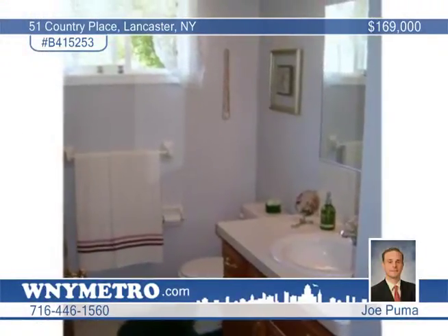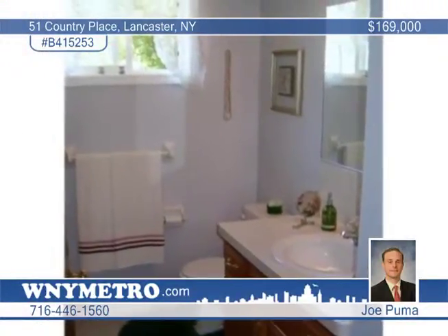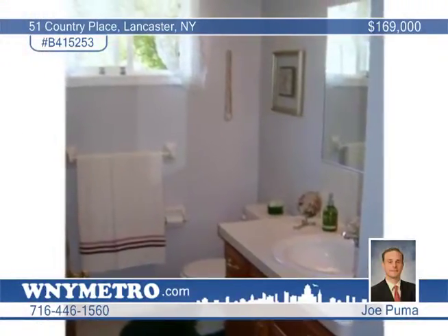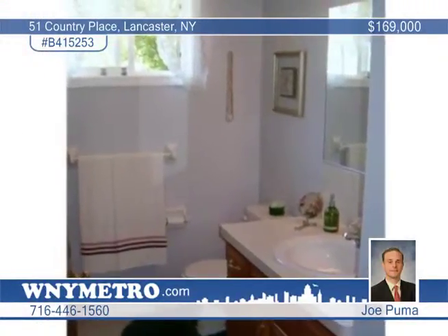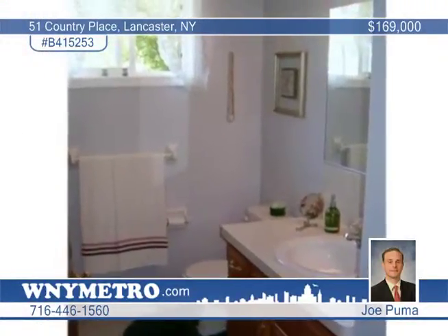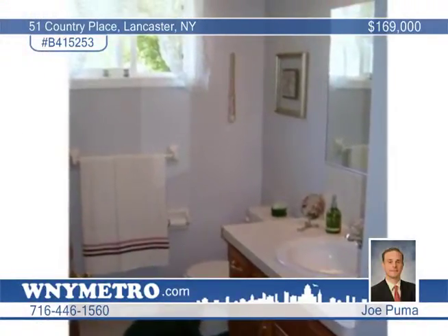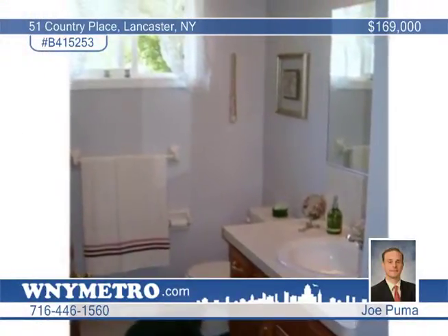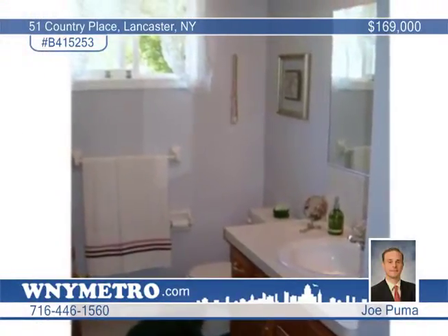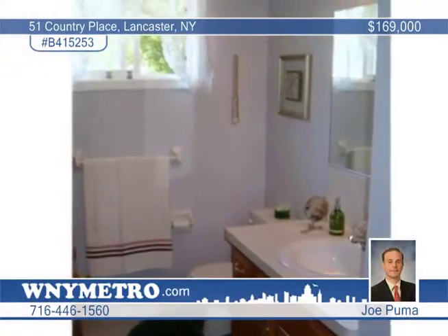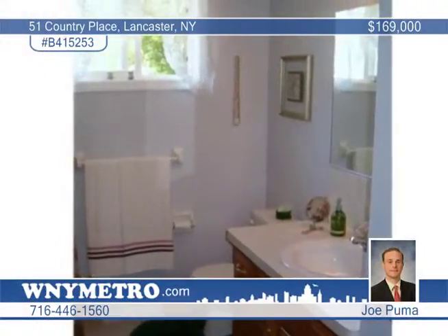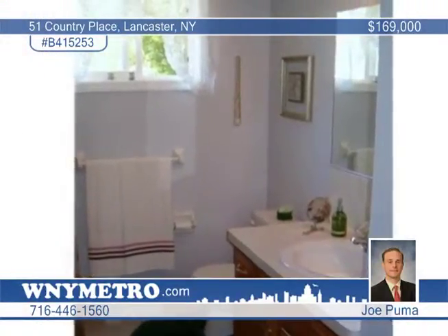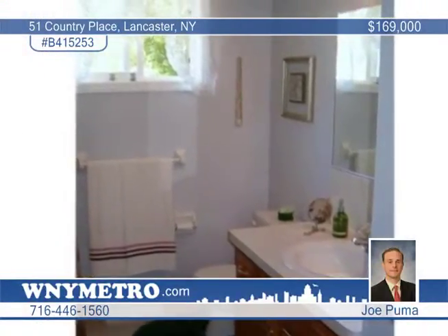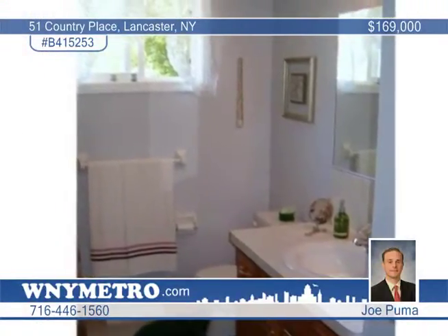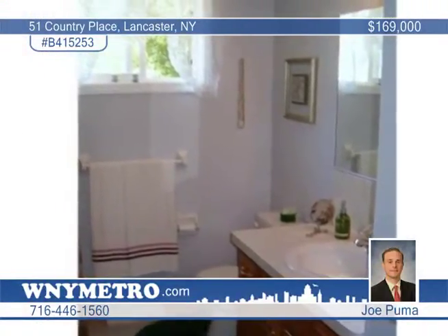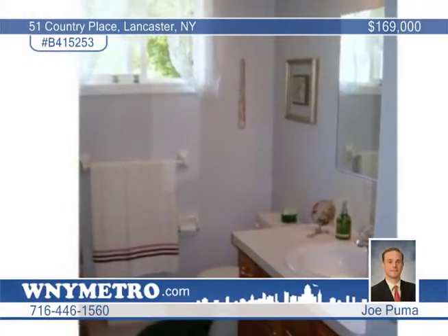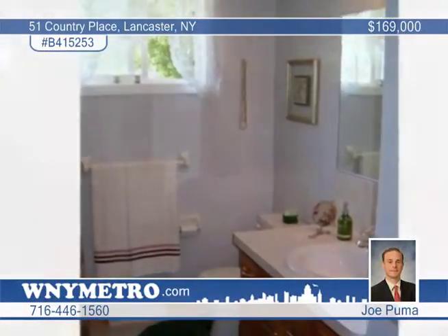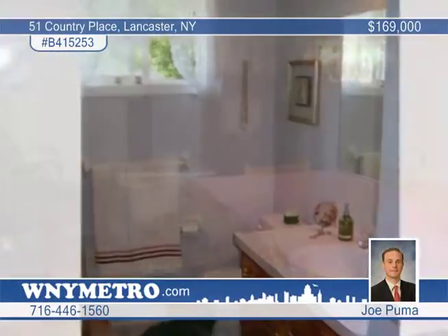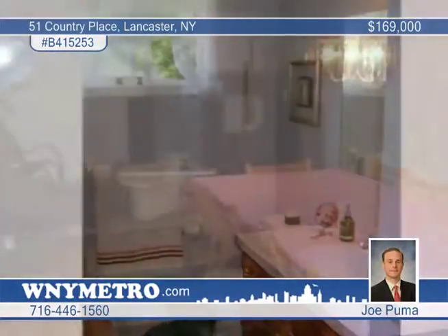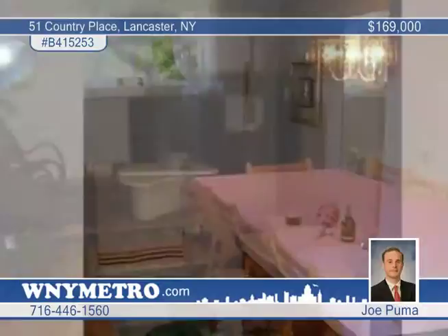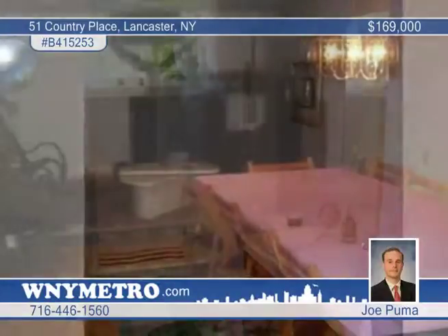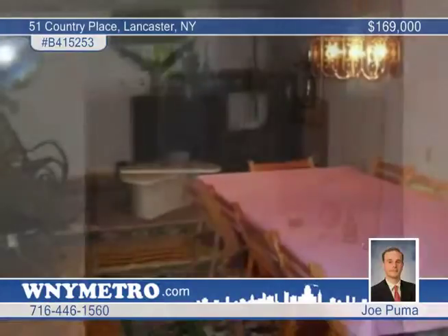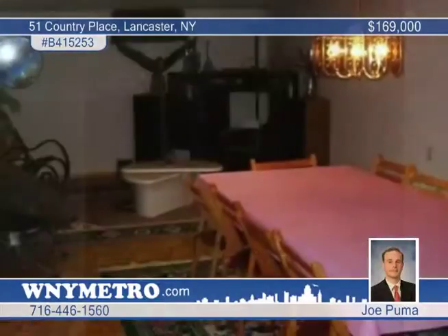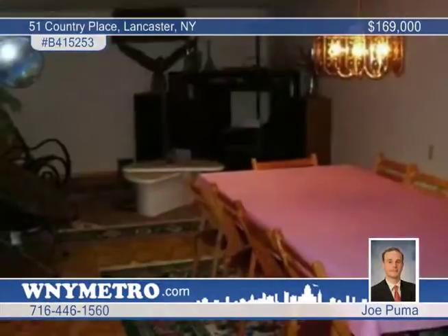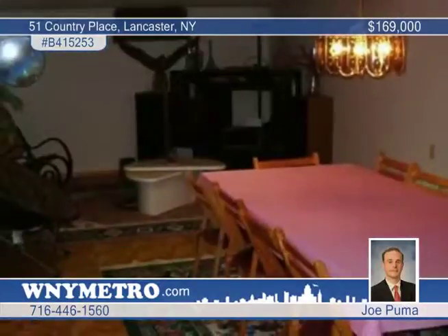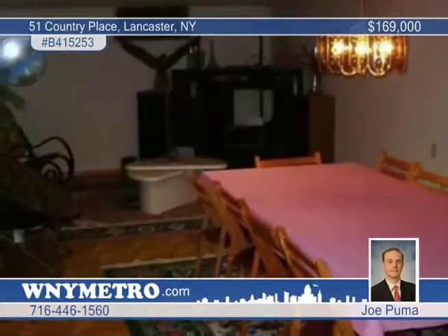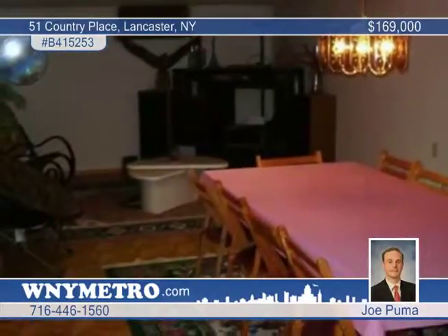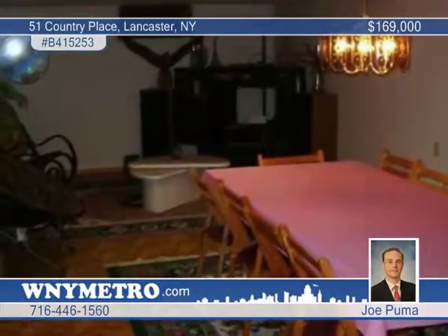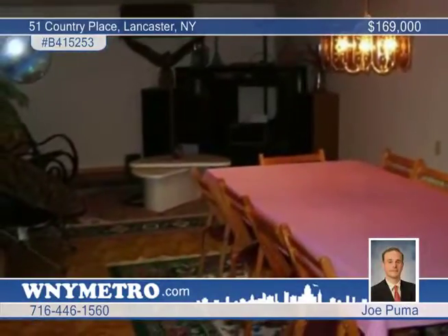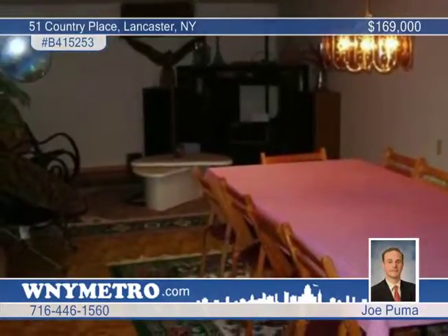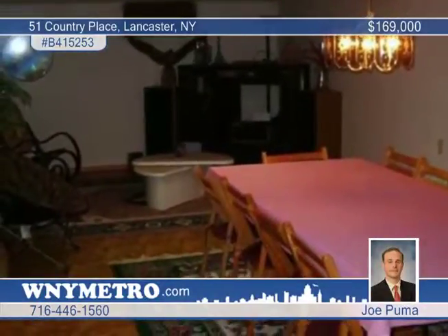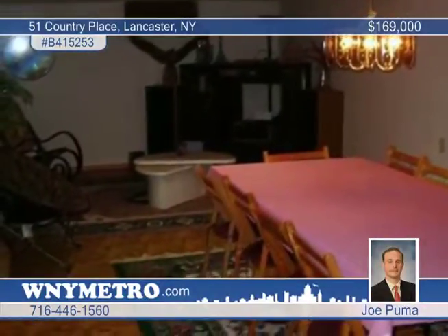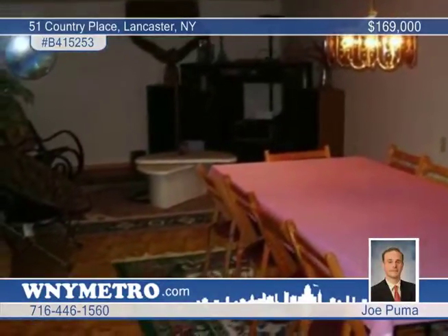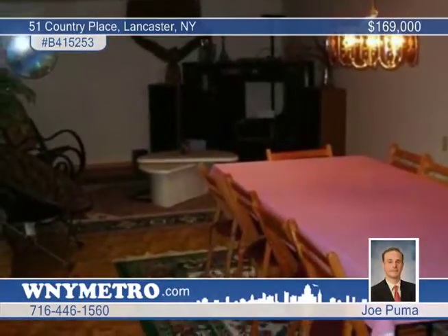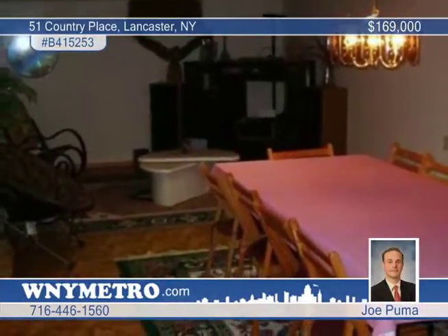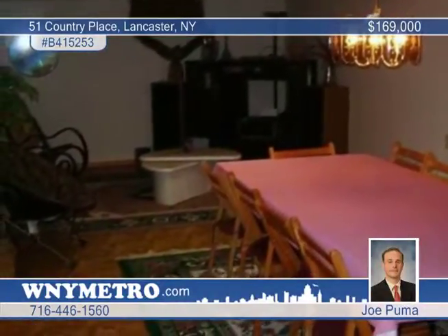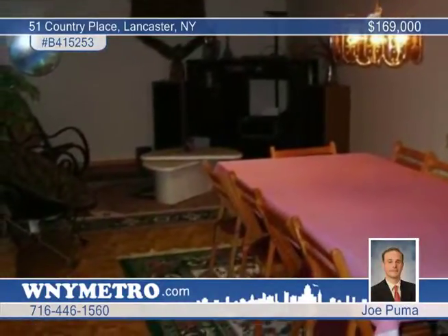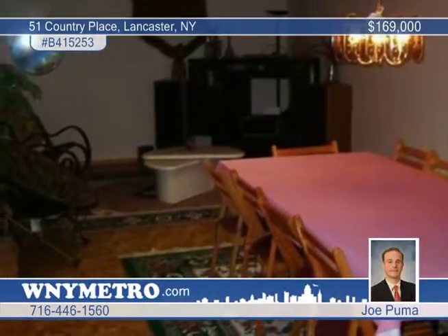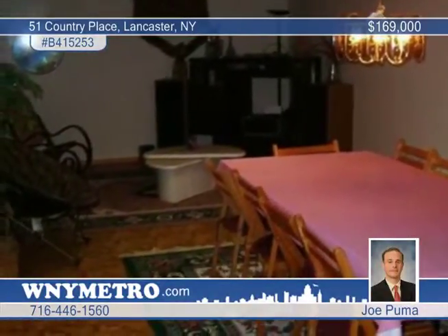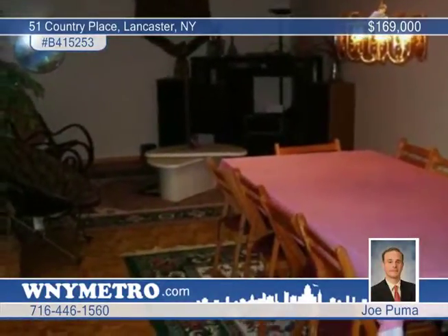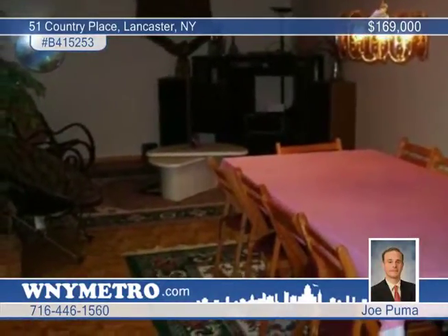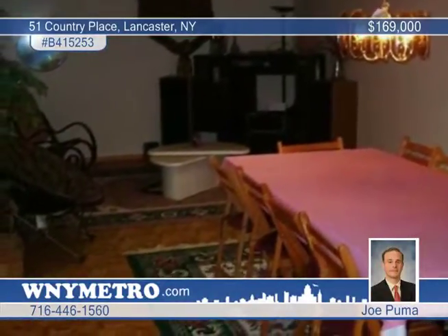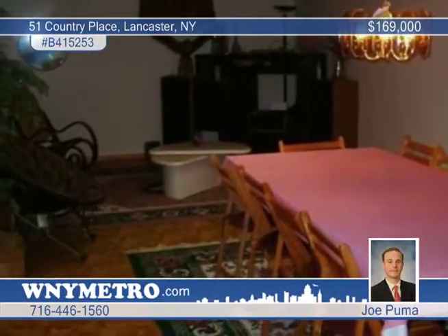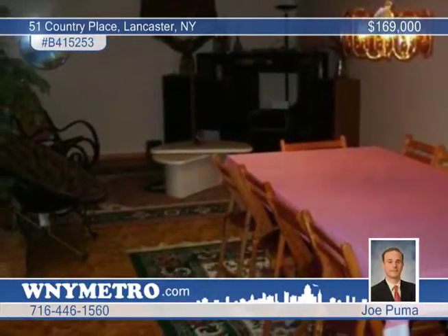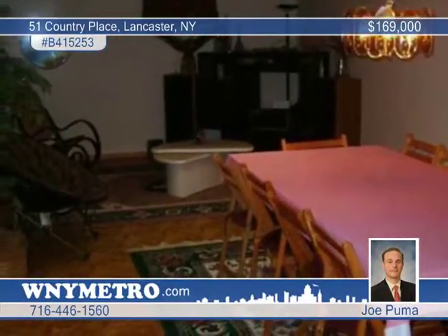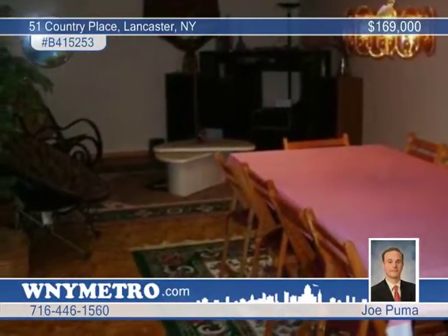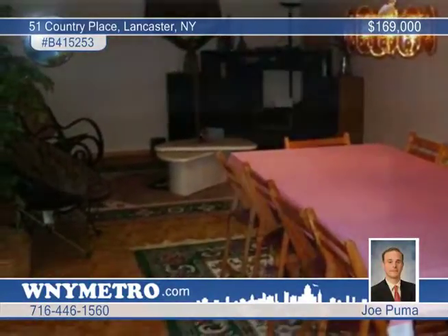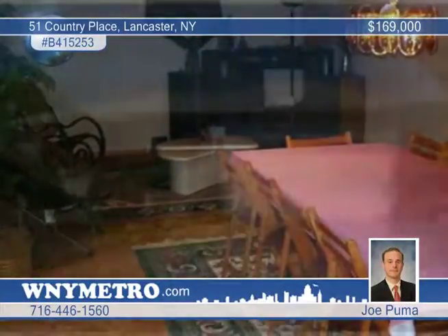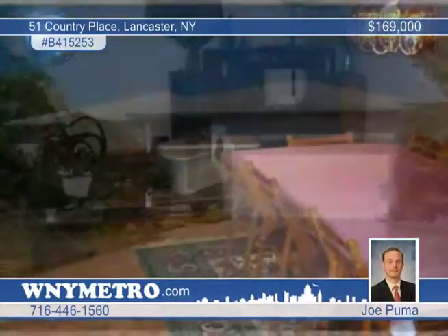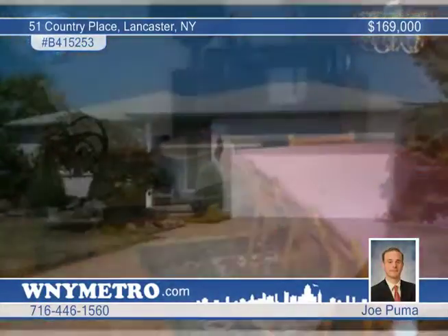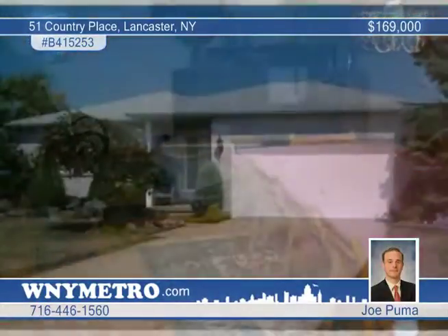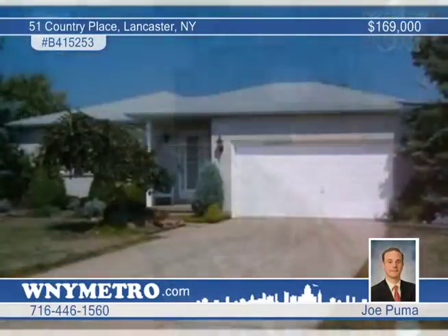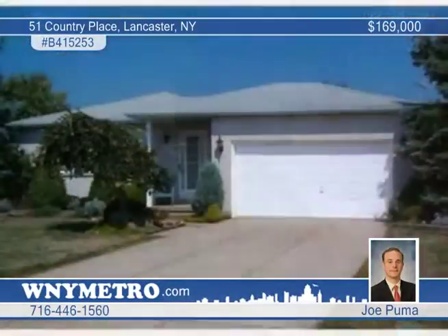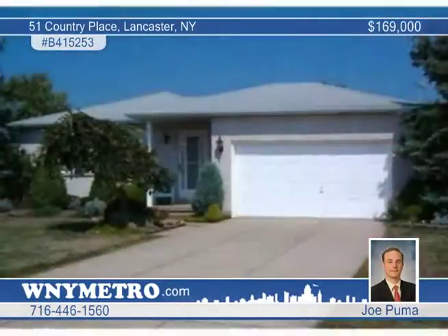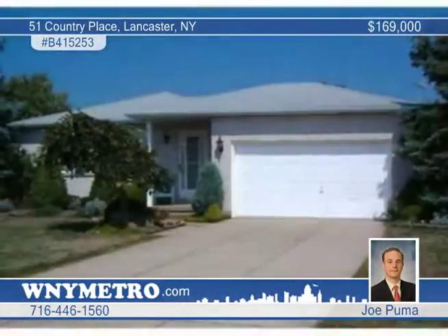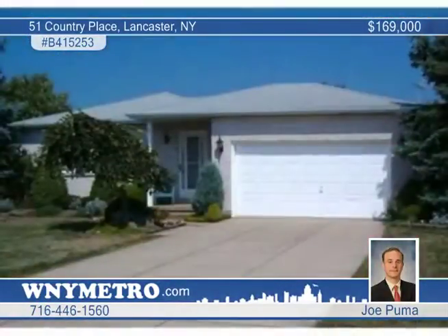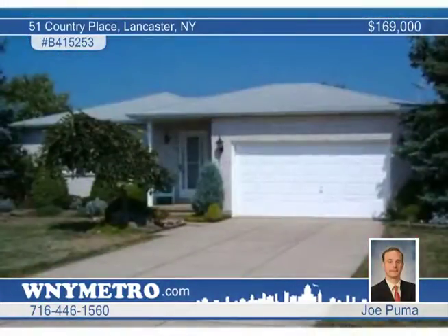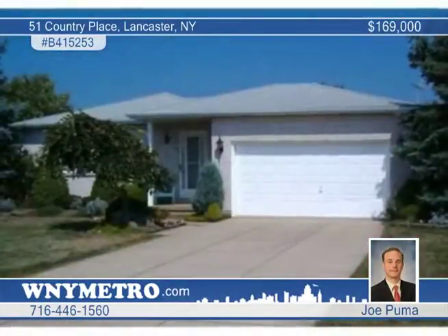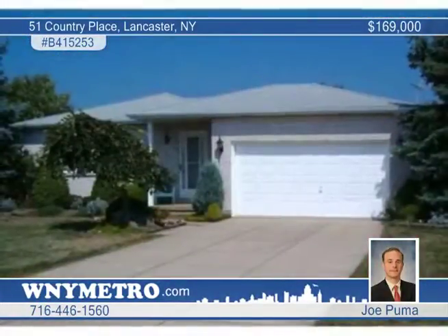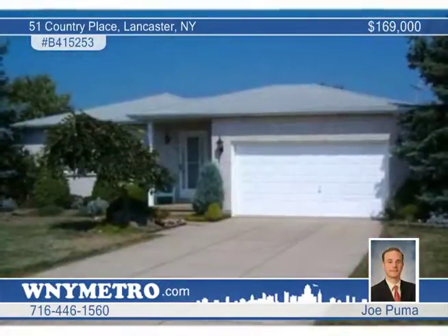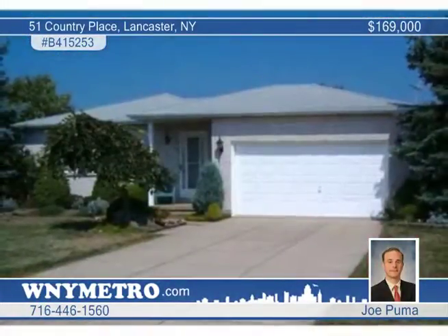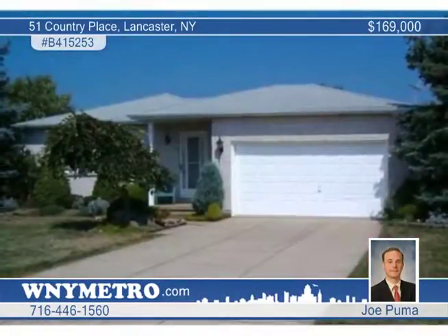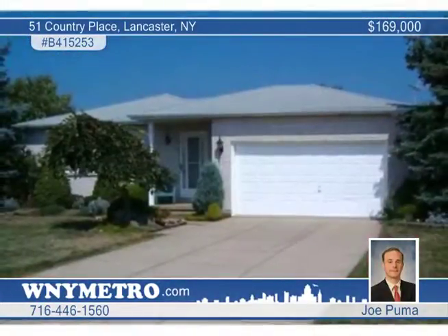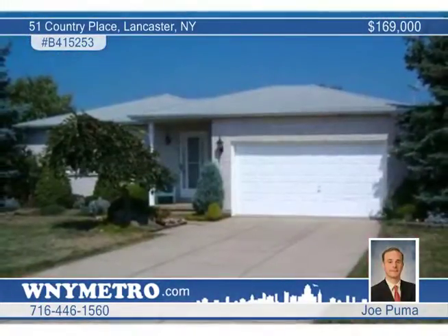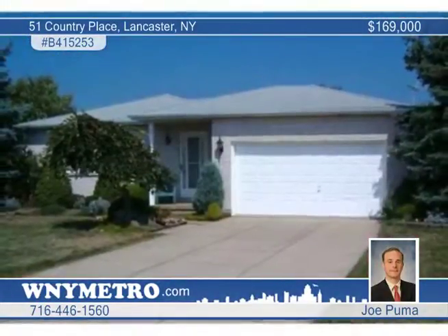This is truly a great ranch that is ready for a fussy buyer — nothing to do but move in and enjoy. Call Joe Puma and make it yours.